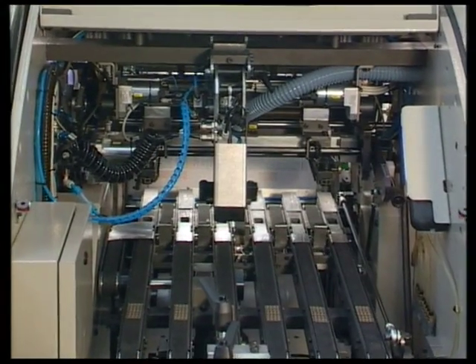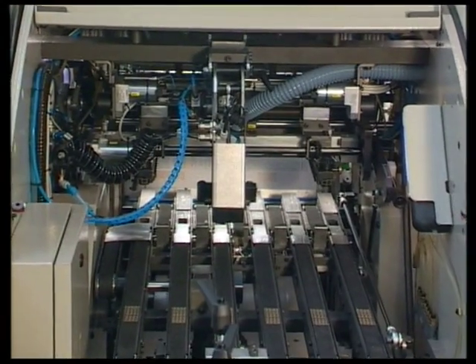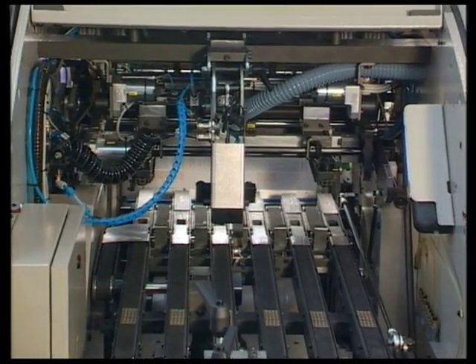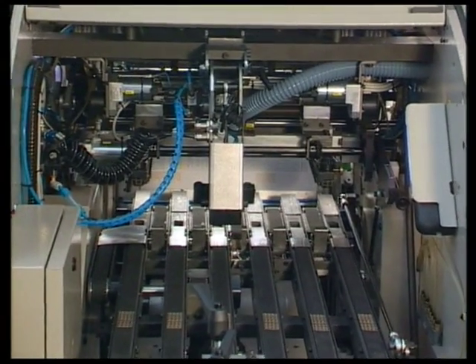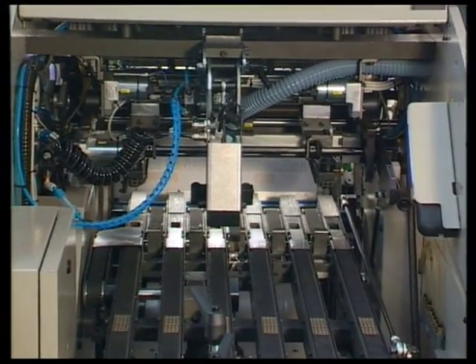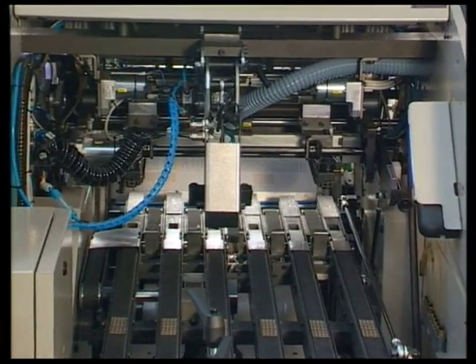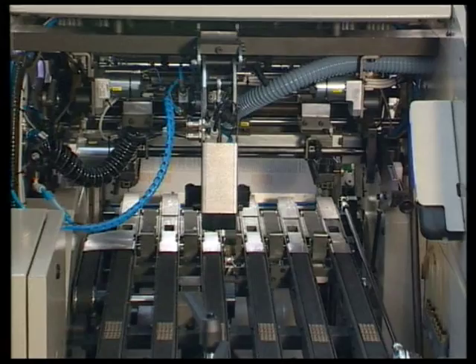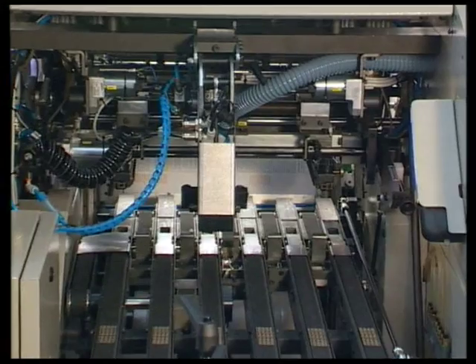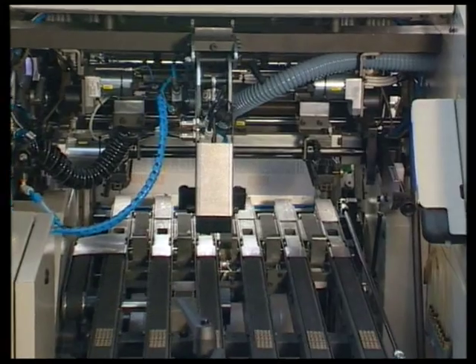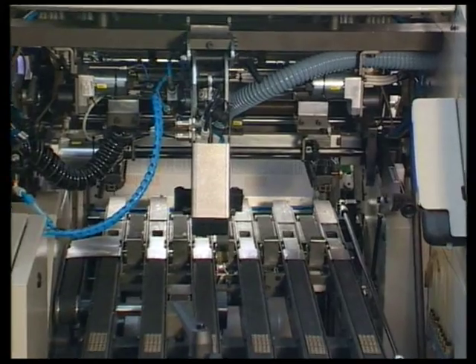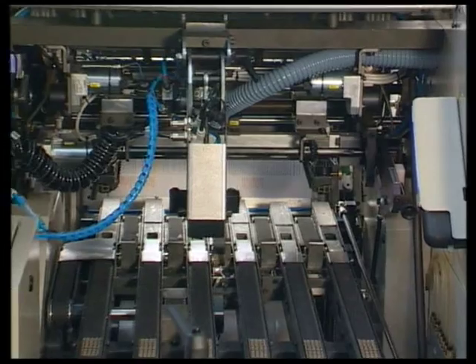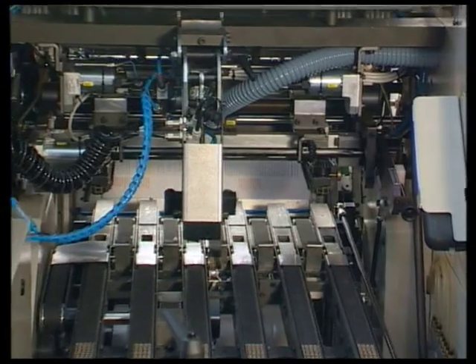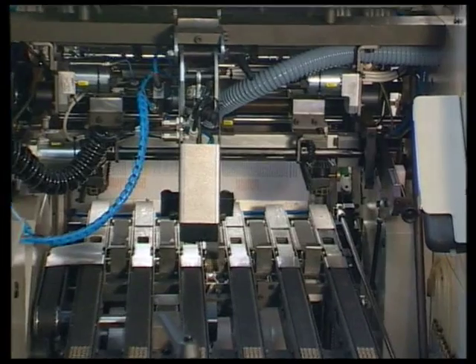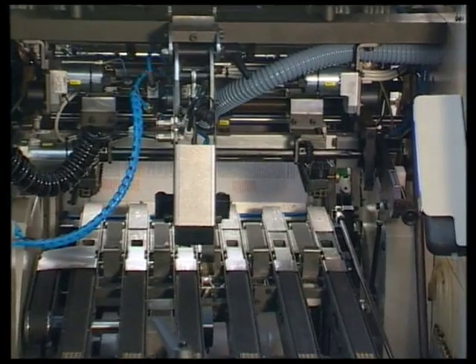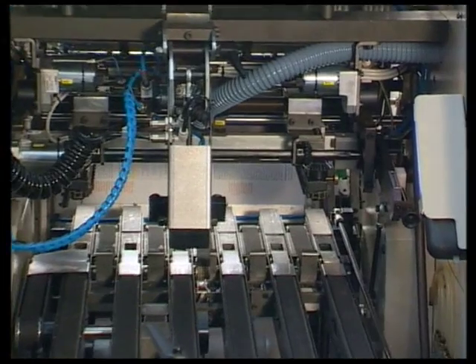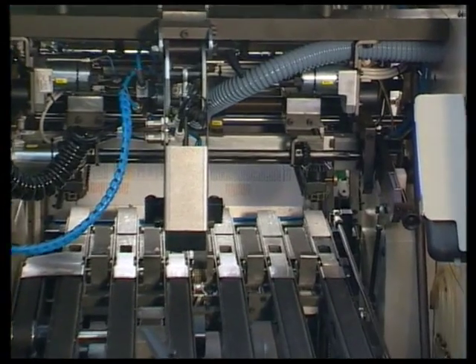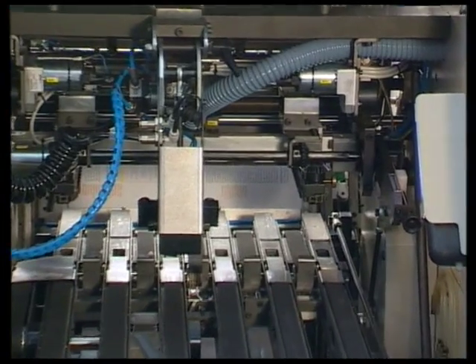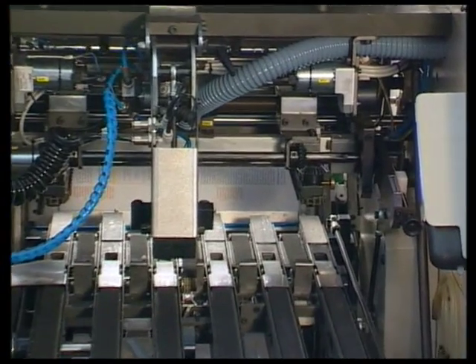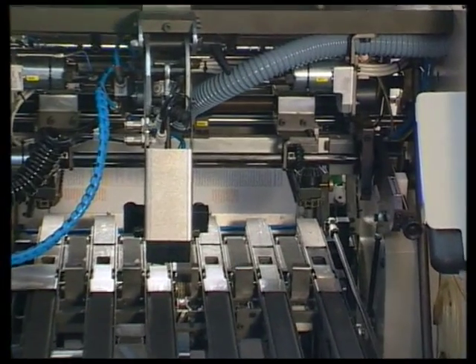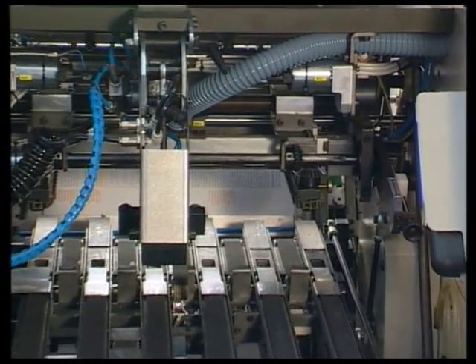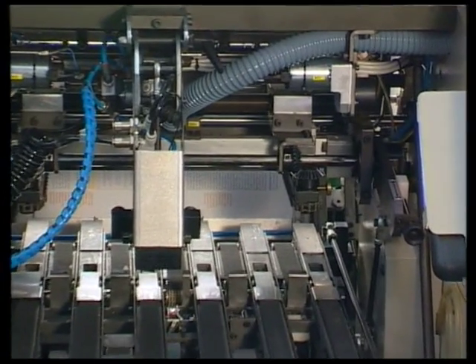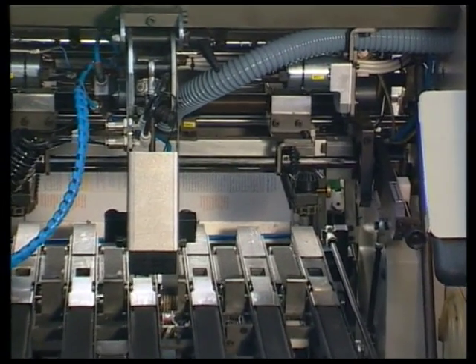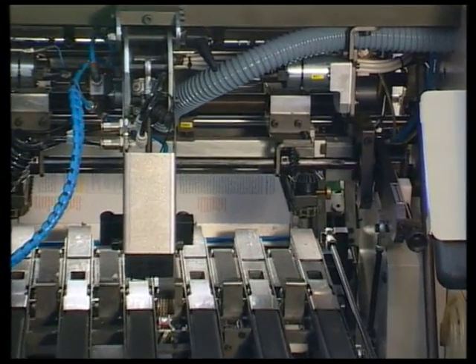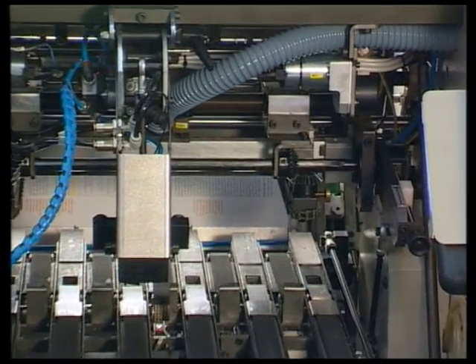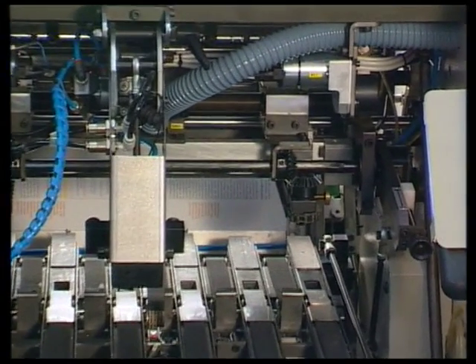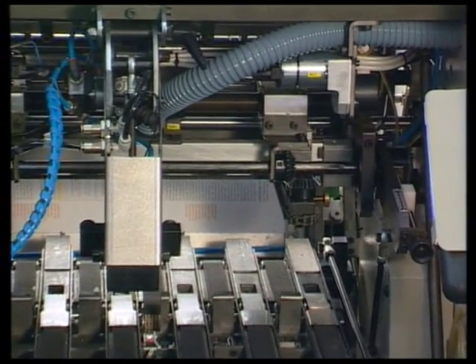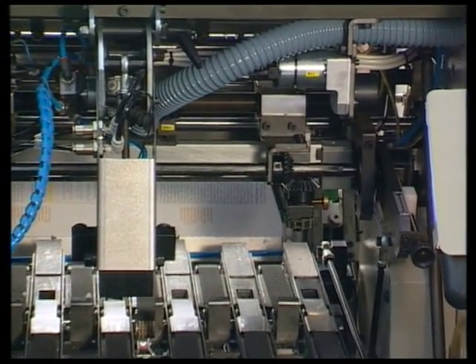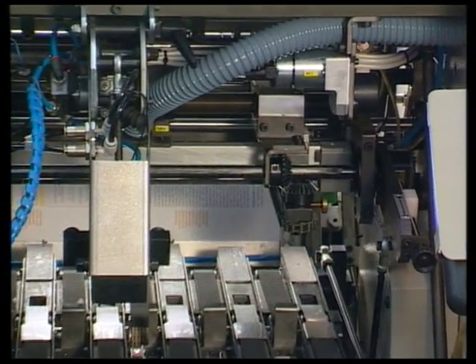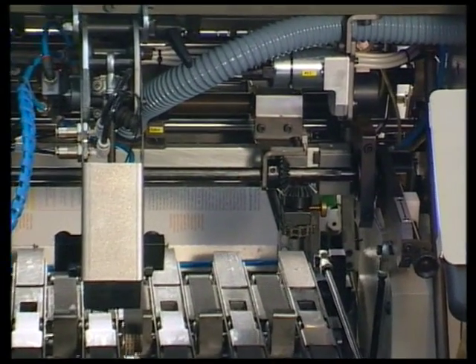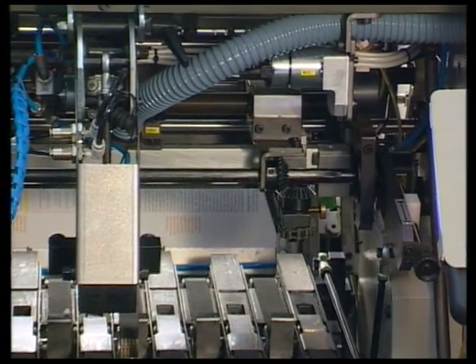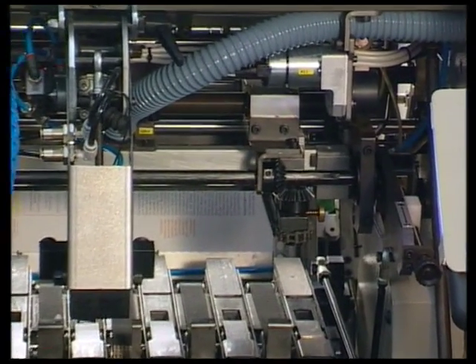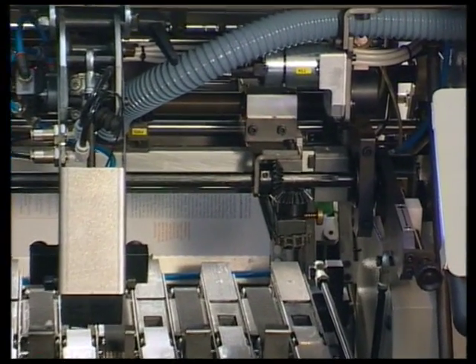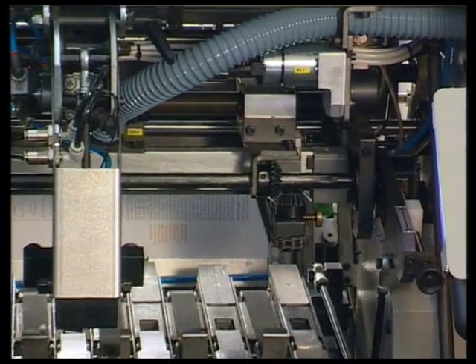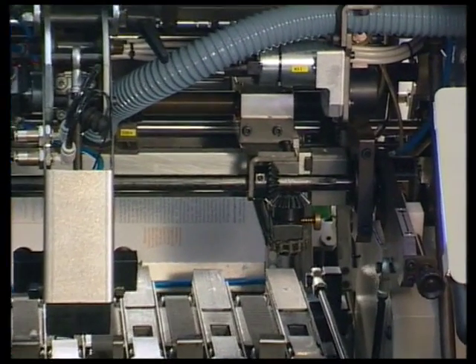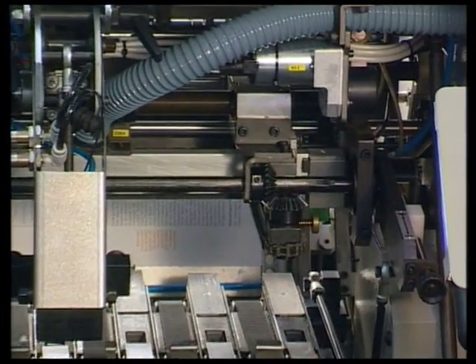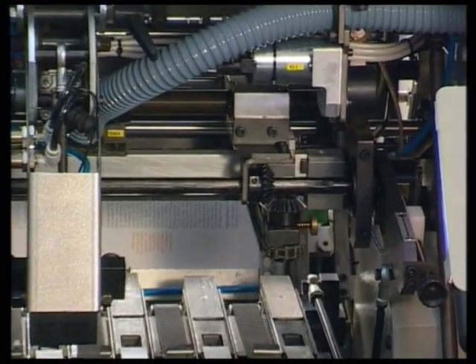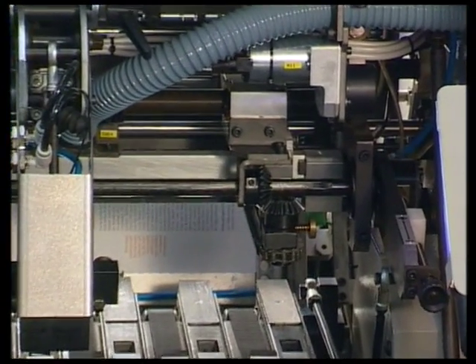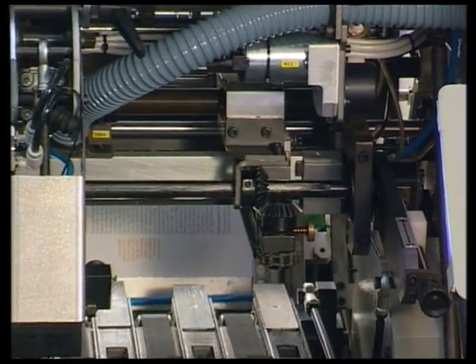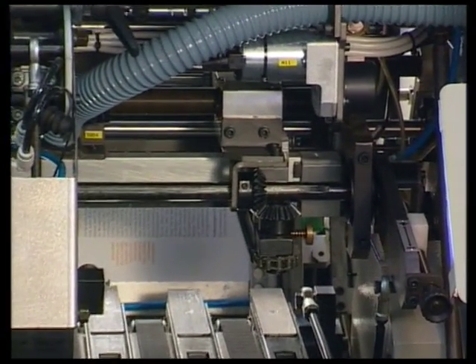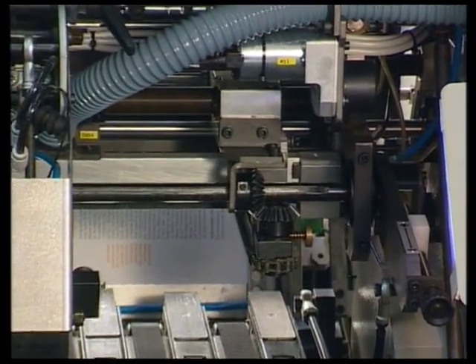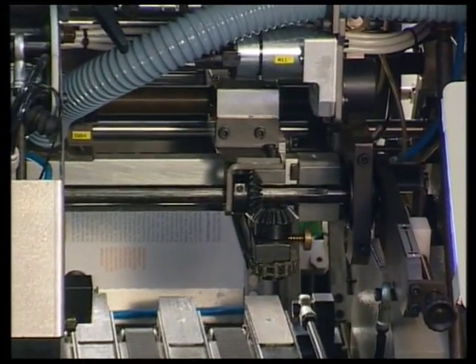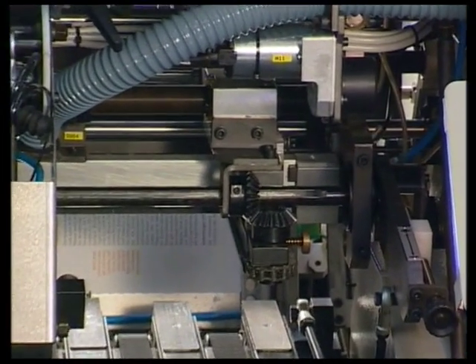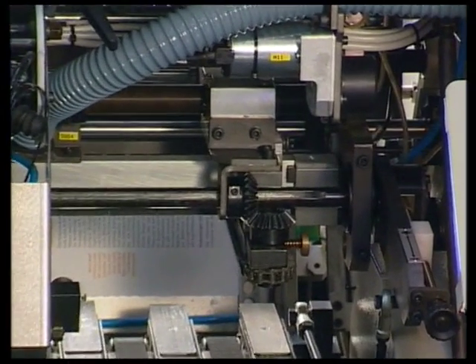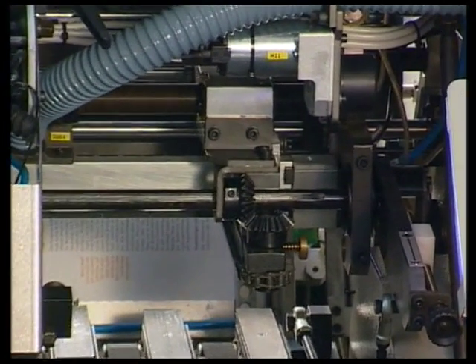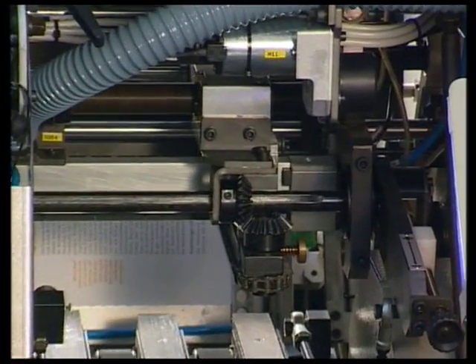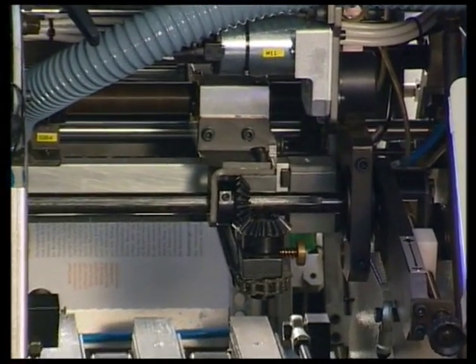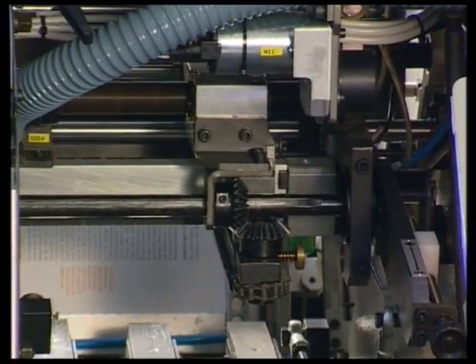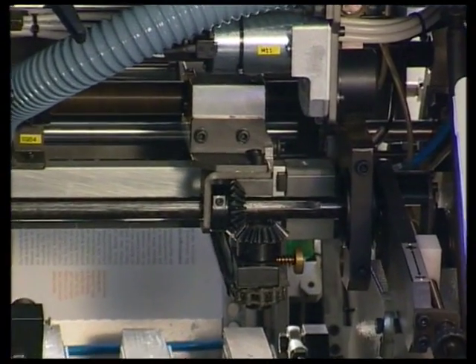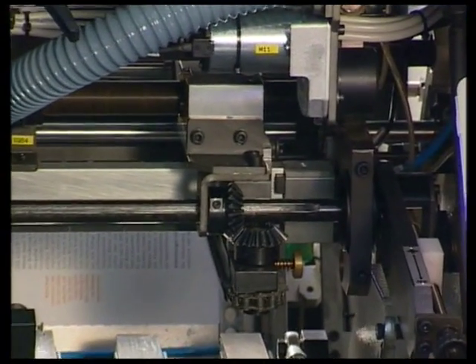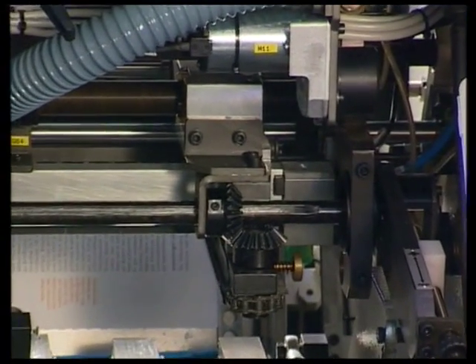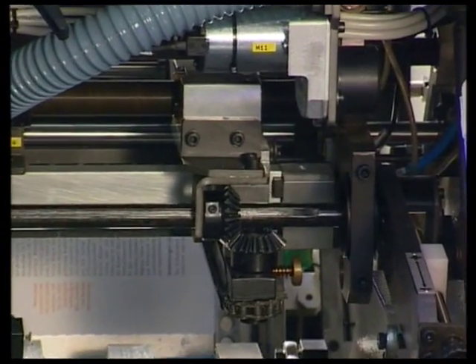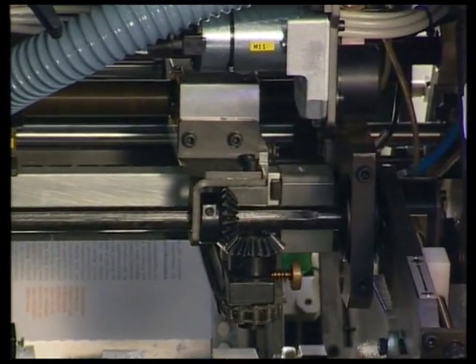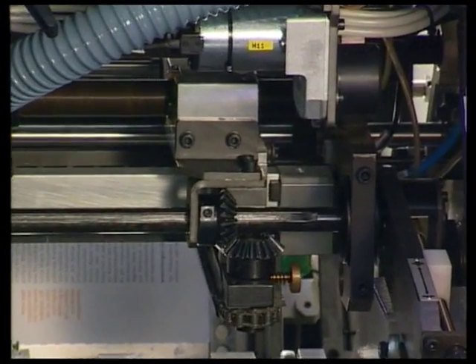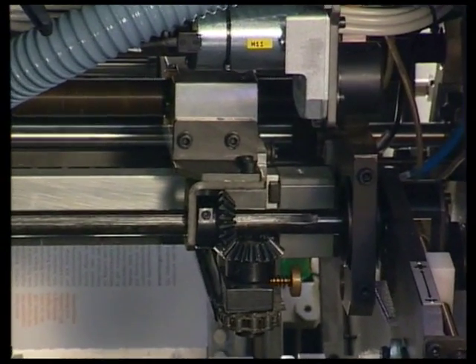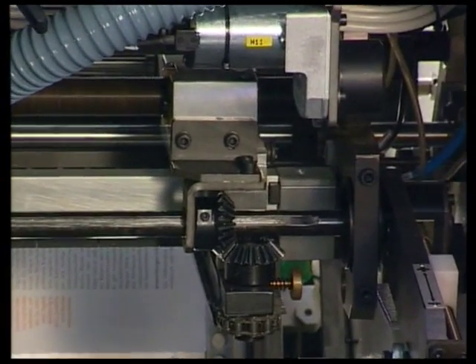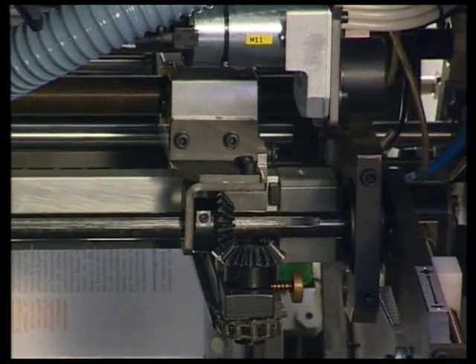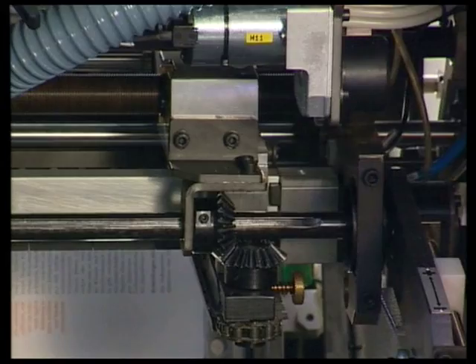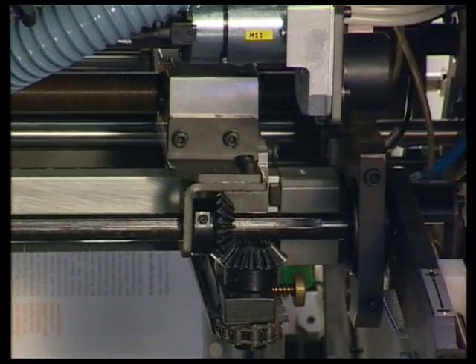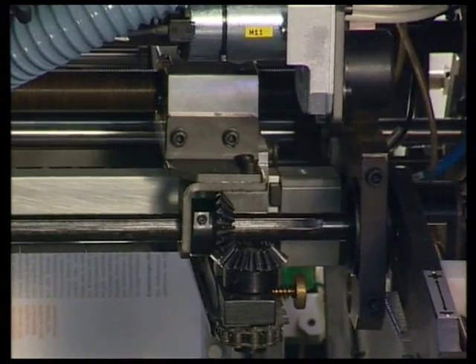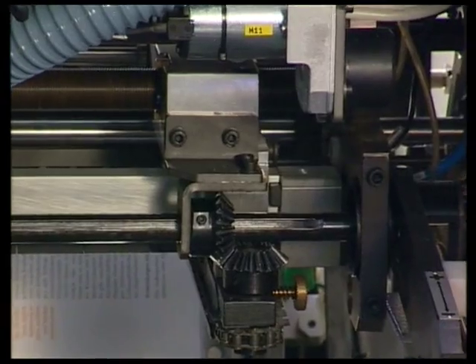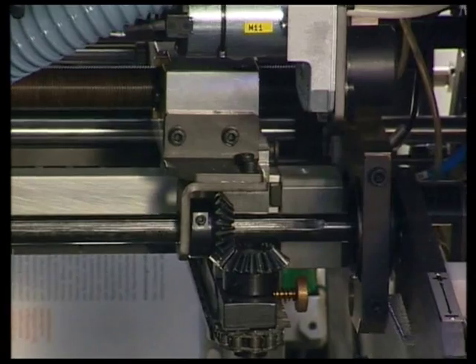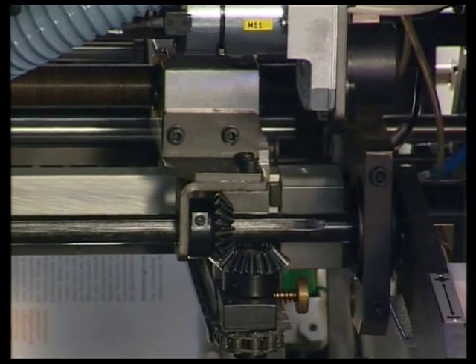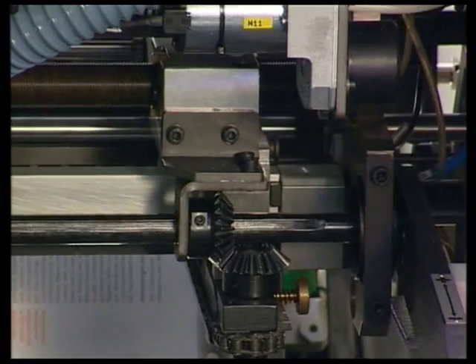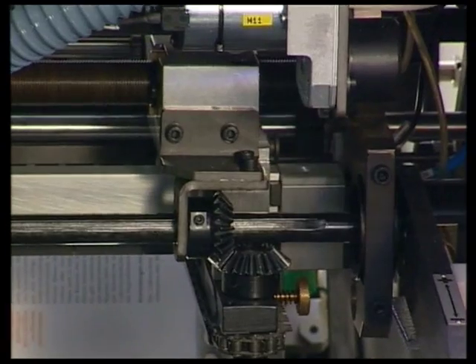Automatic setup includes the side knives. Subsequent fine adjustments can be made without stopping the machine.